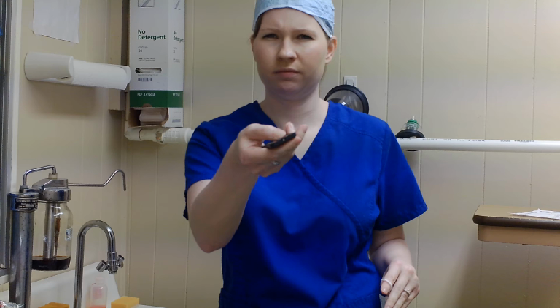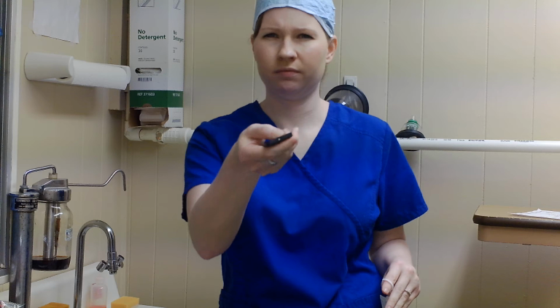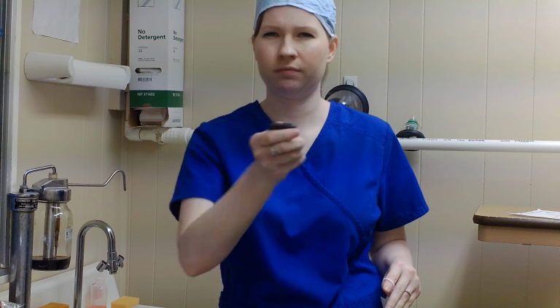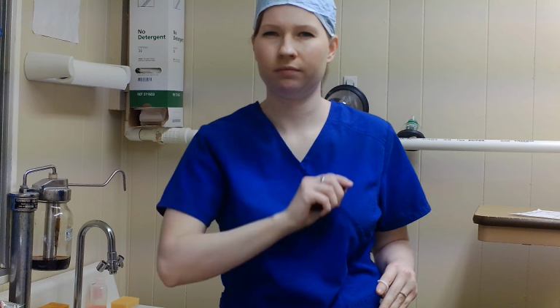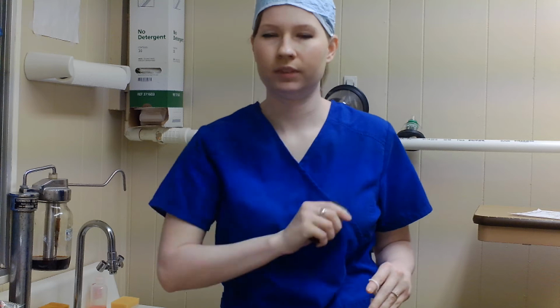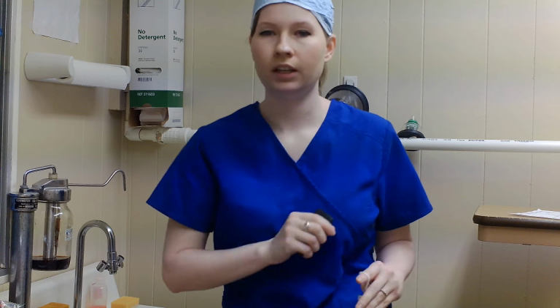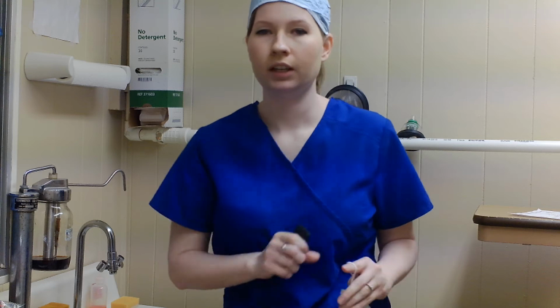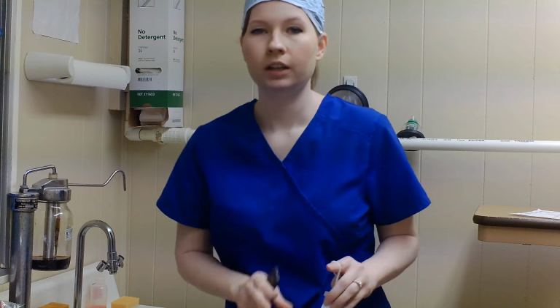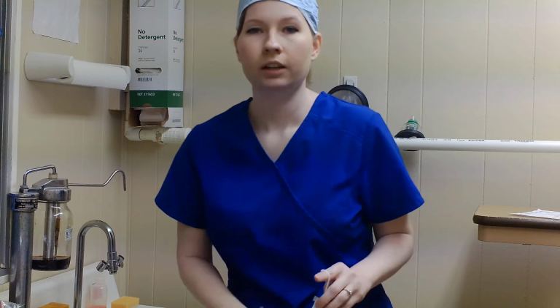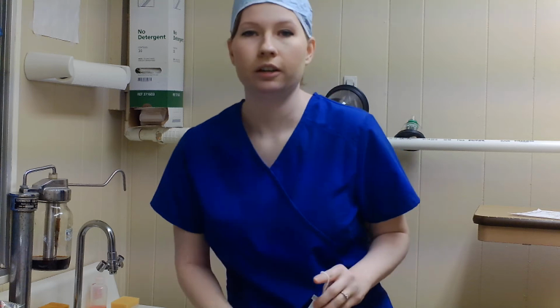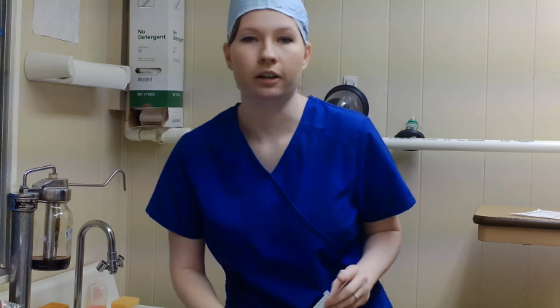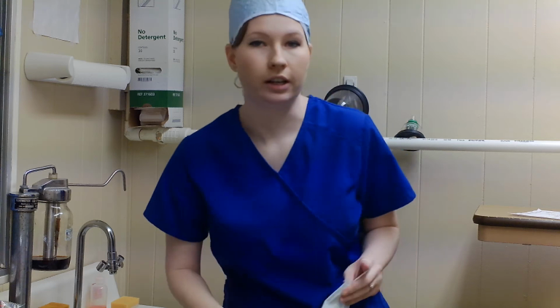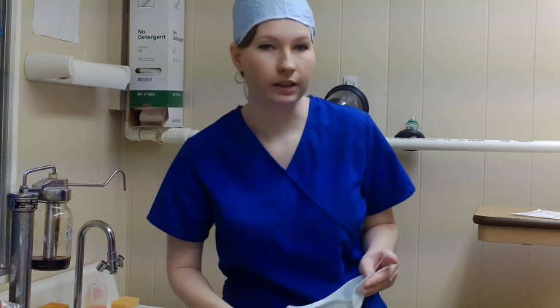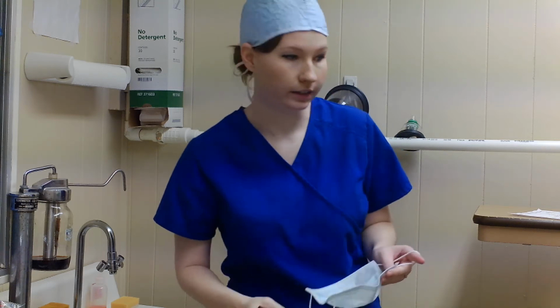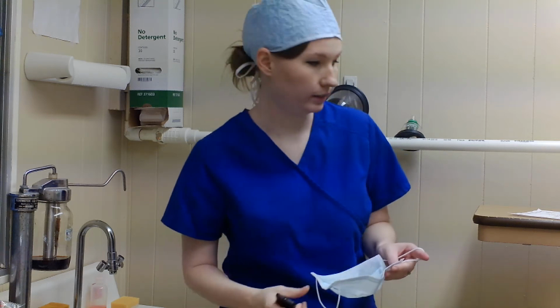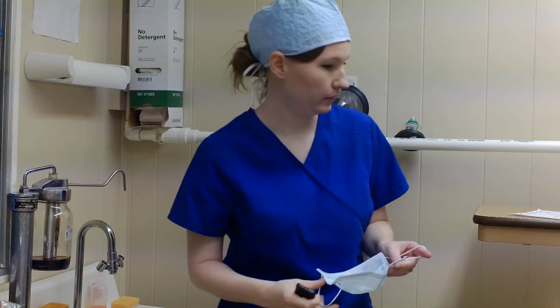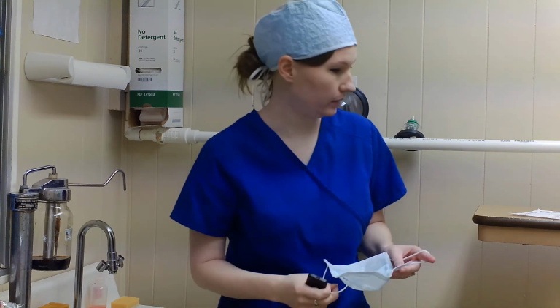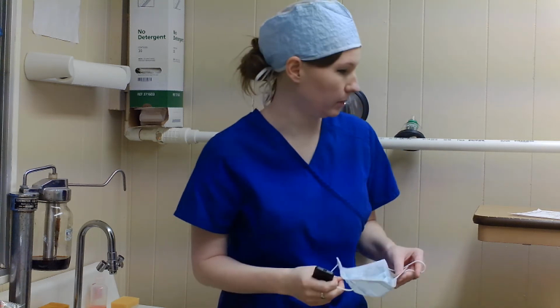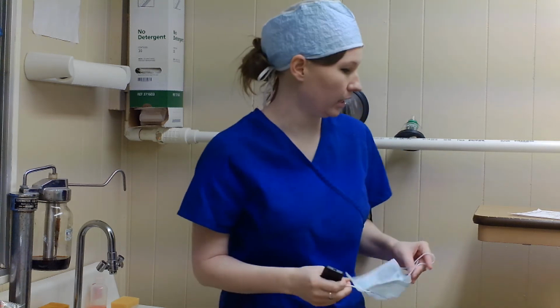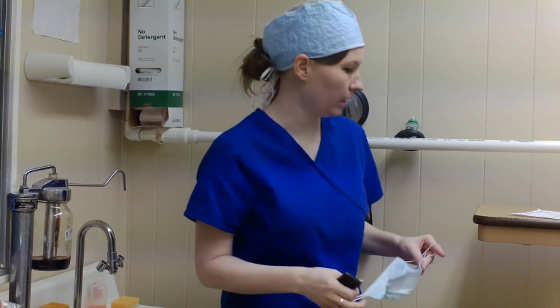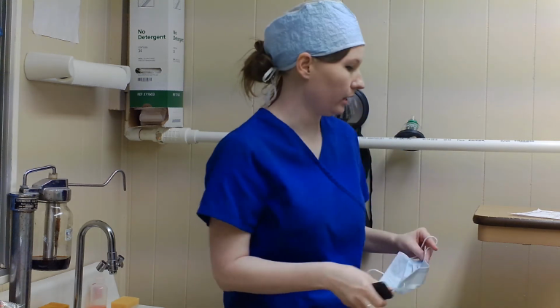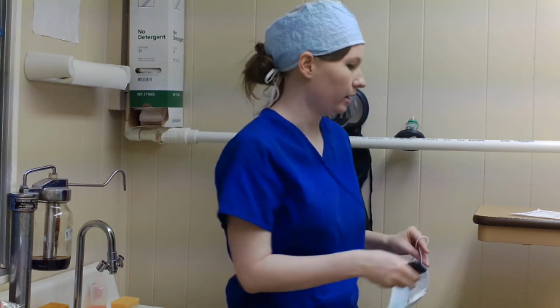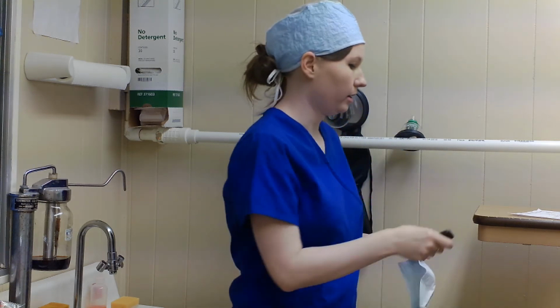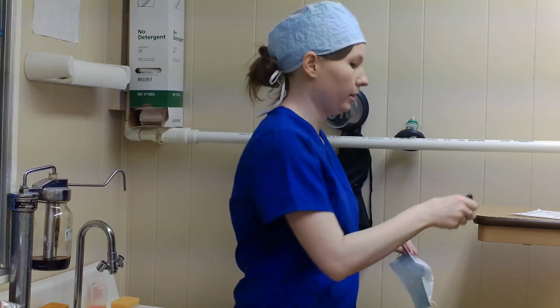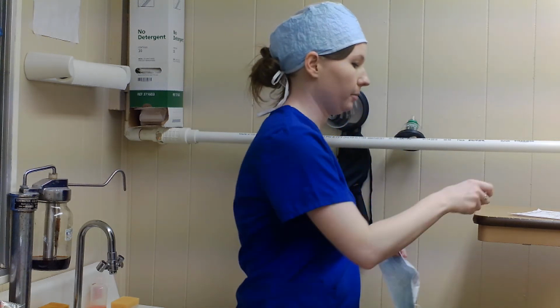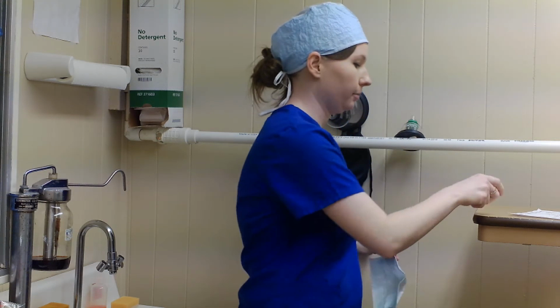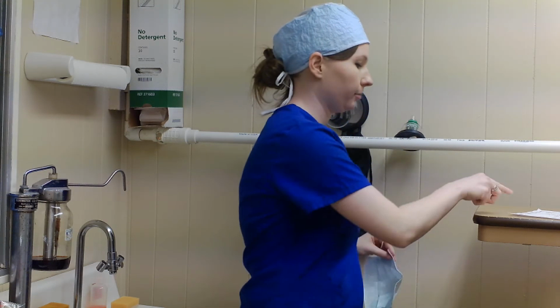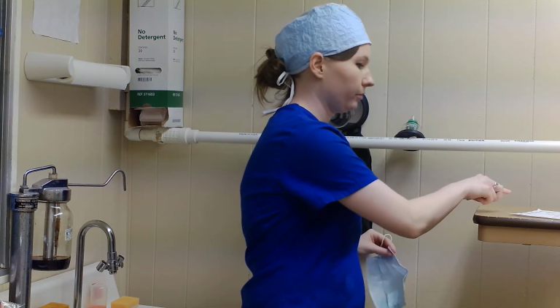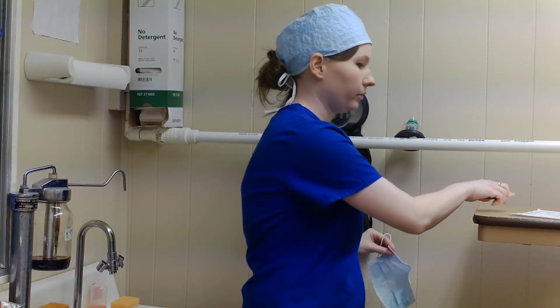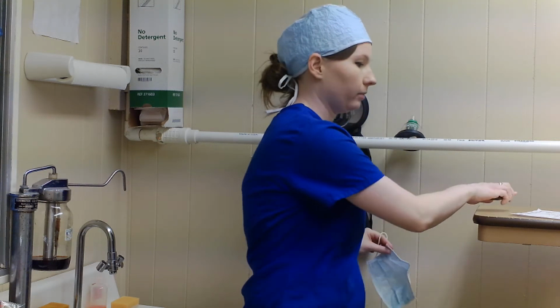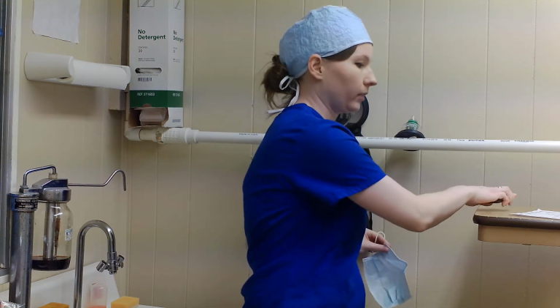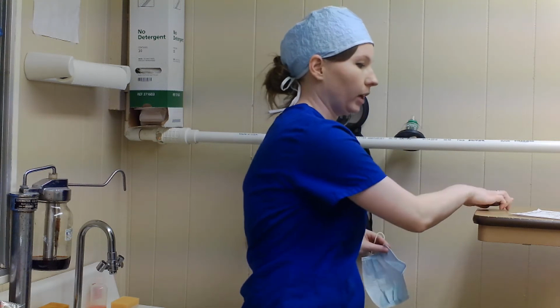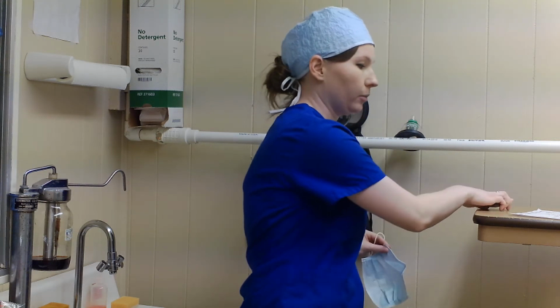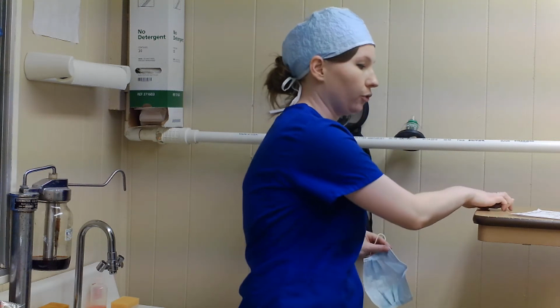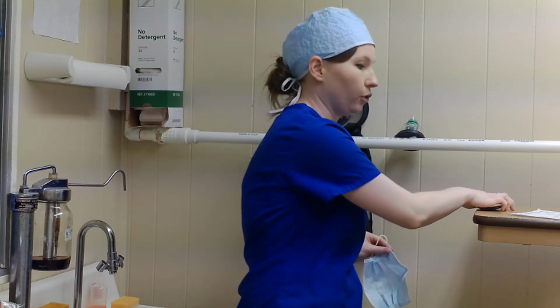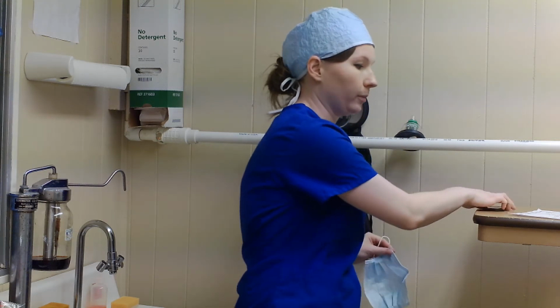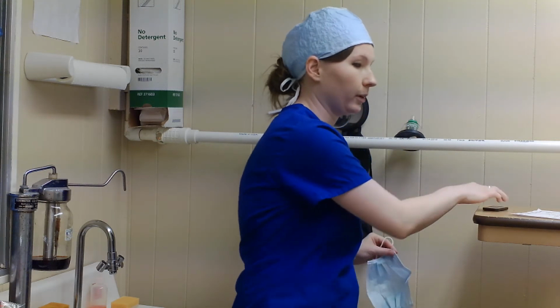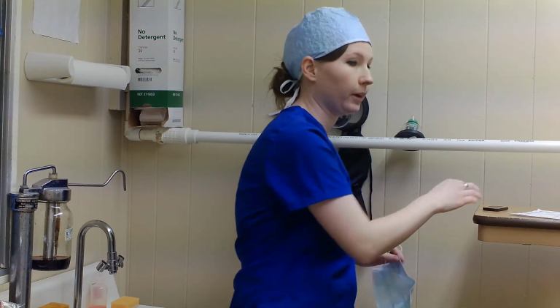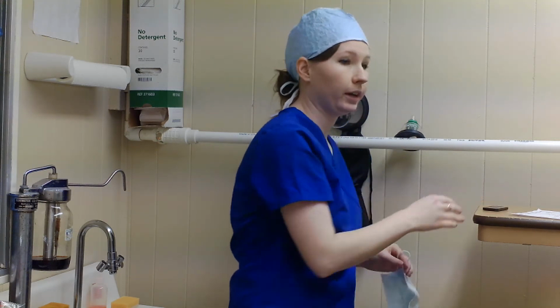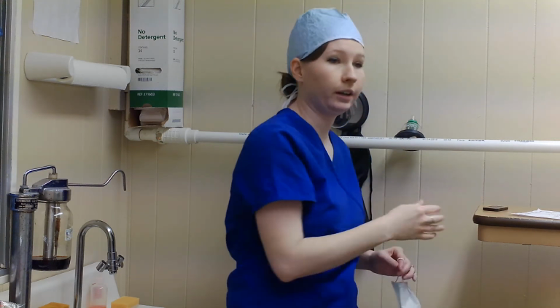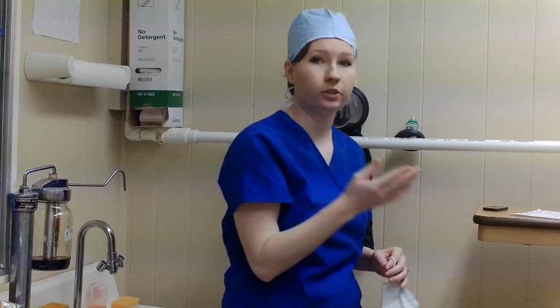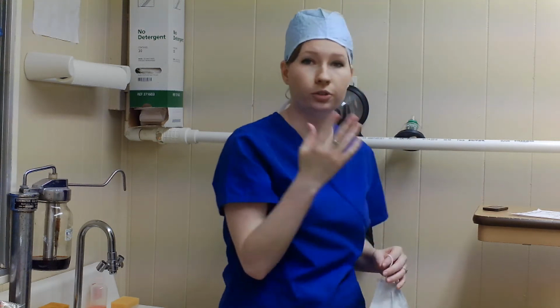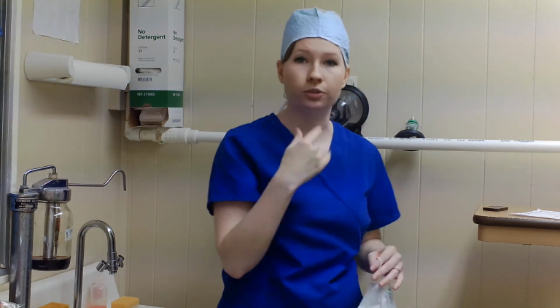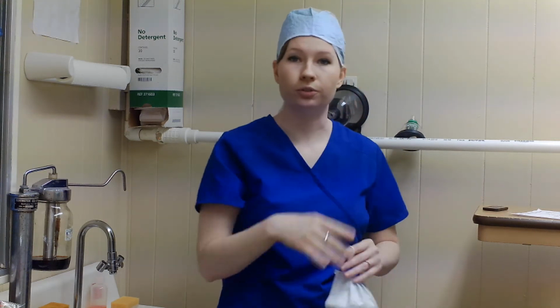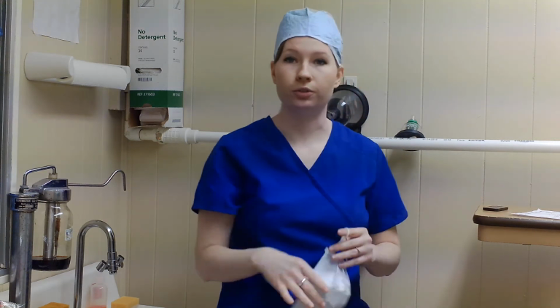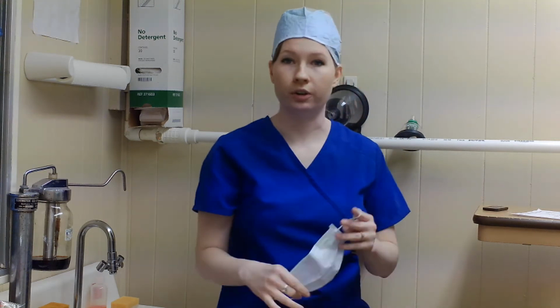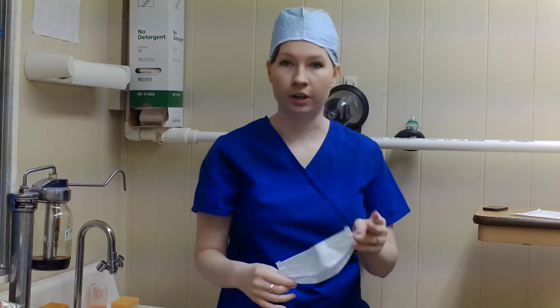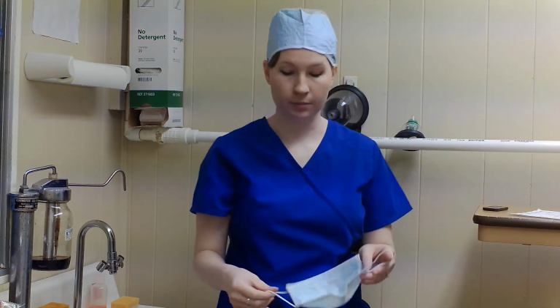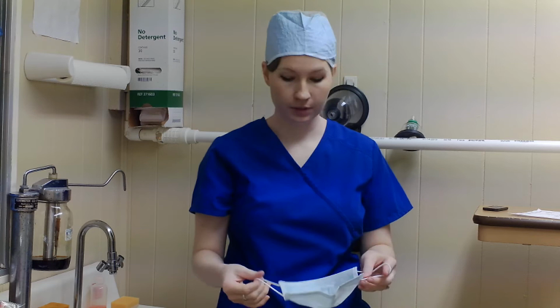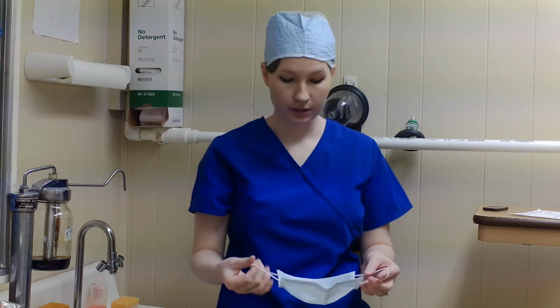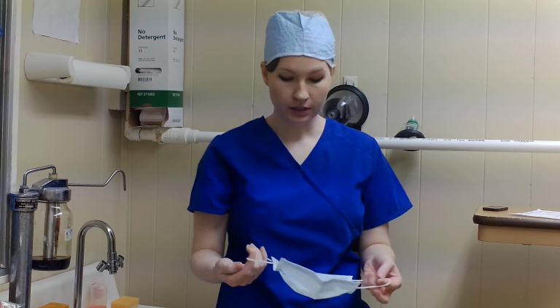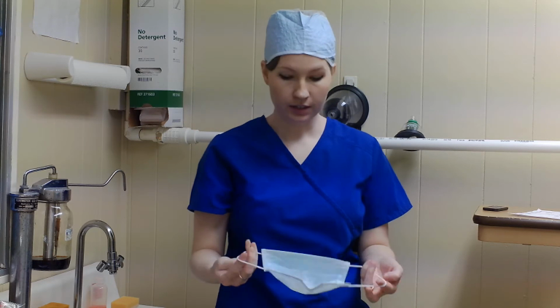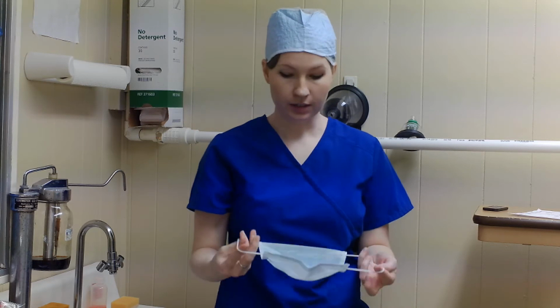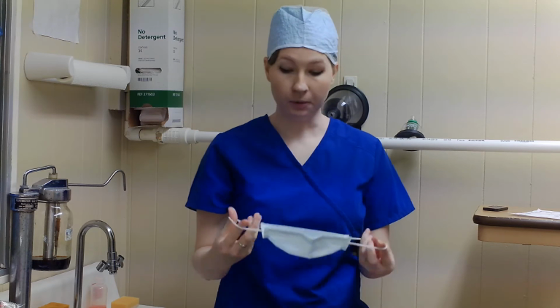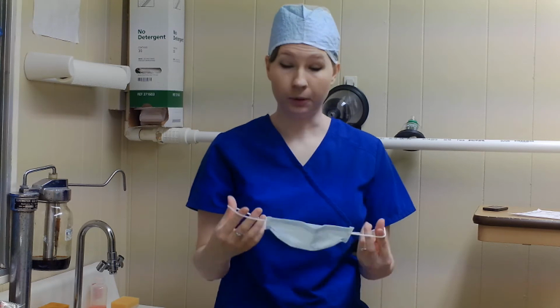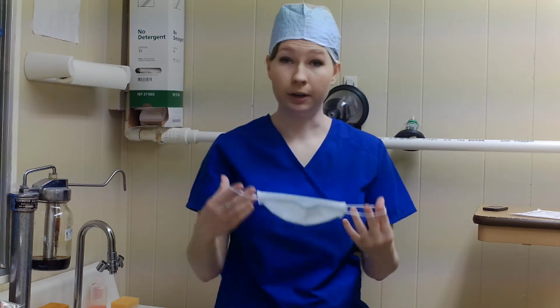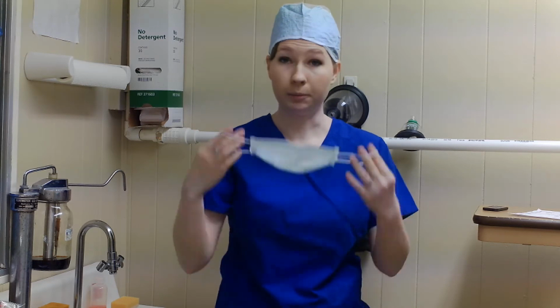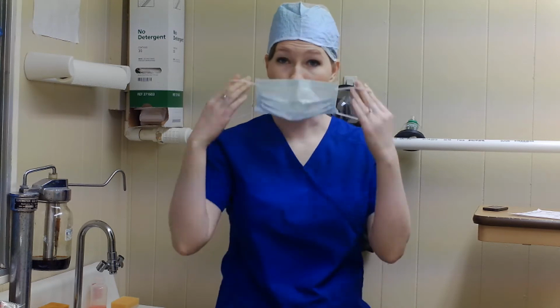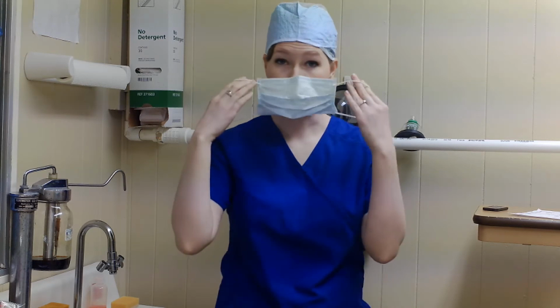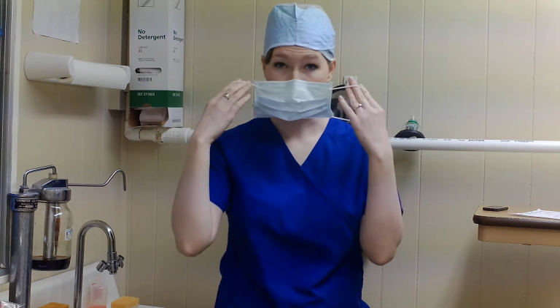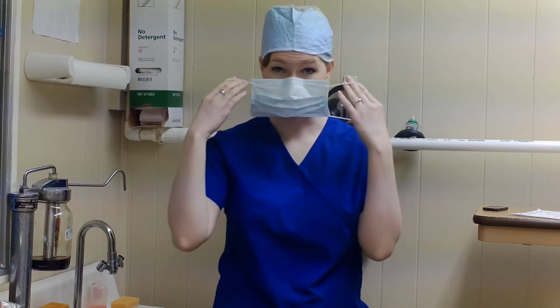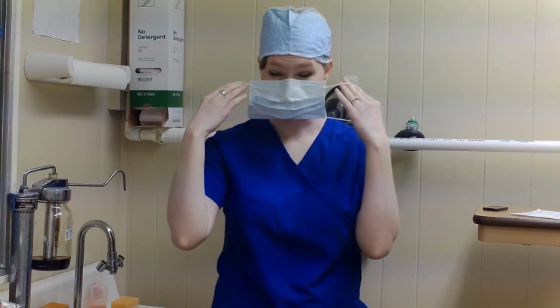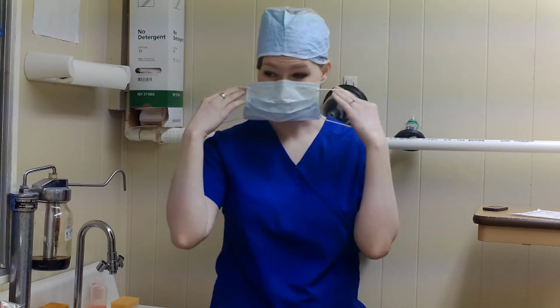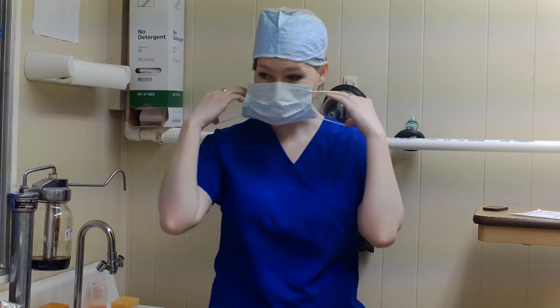Alright, this is me performing my surgical scrub. I'm going to go ahead and put my mask on.